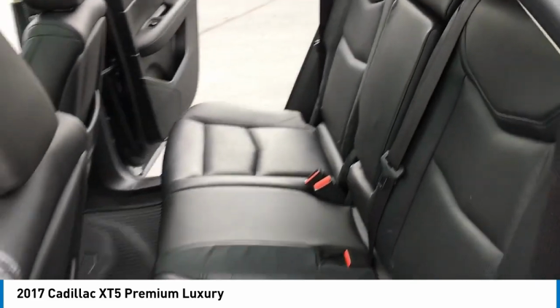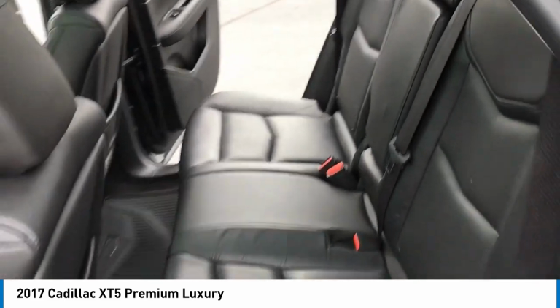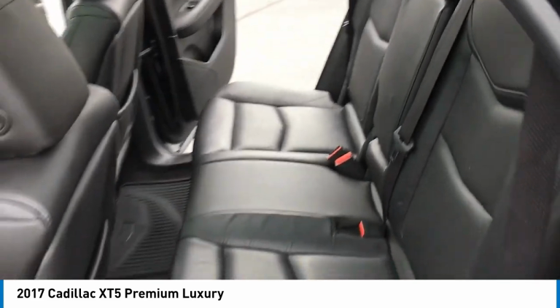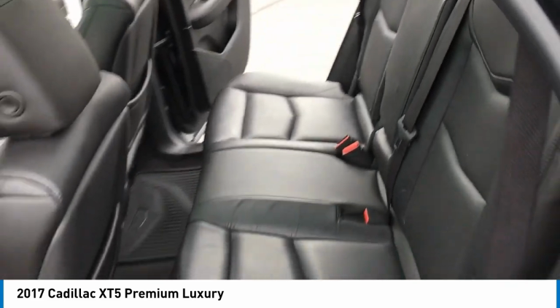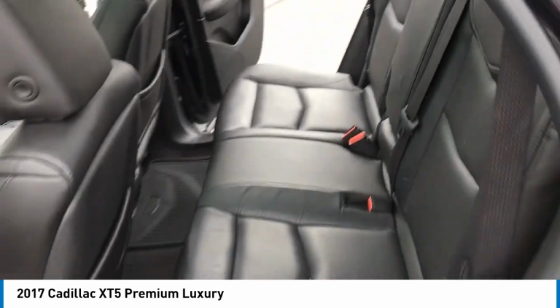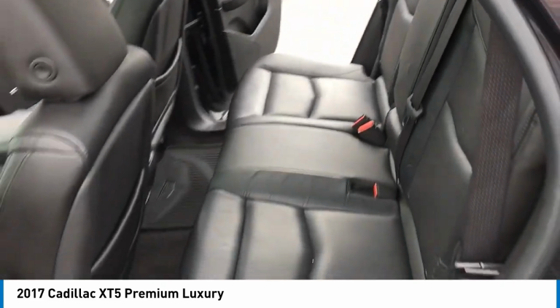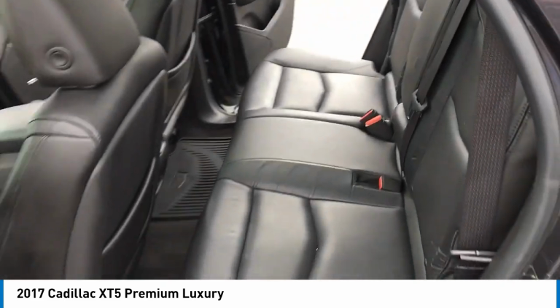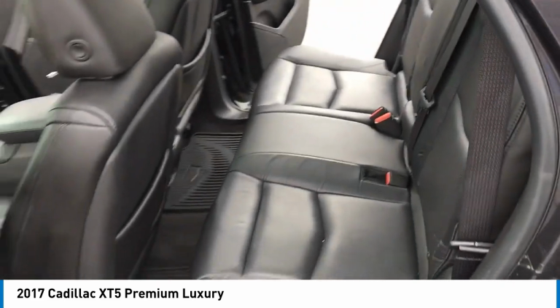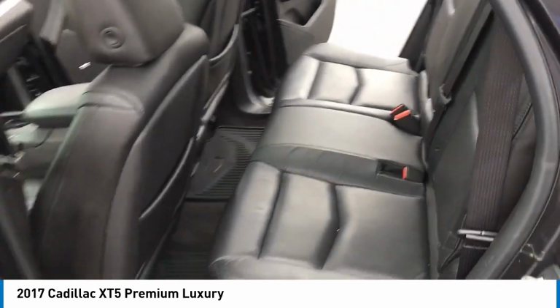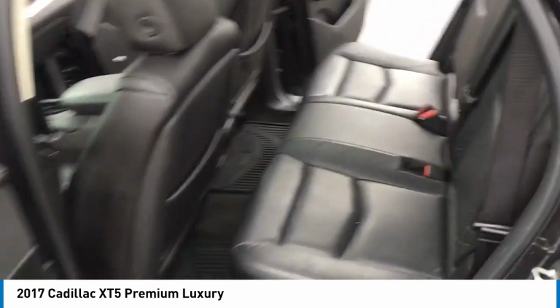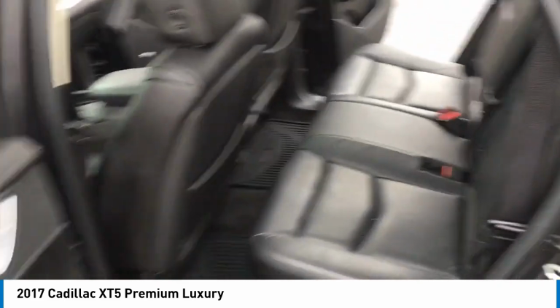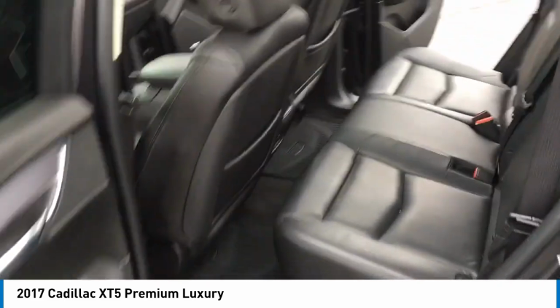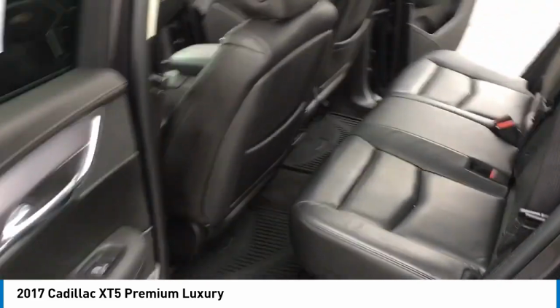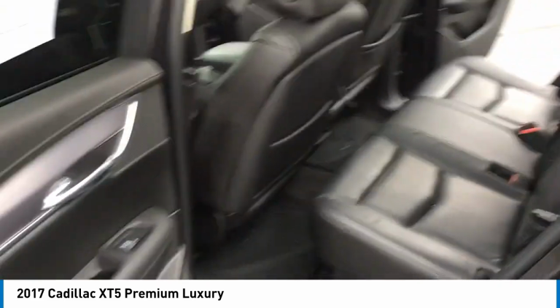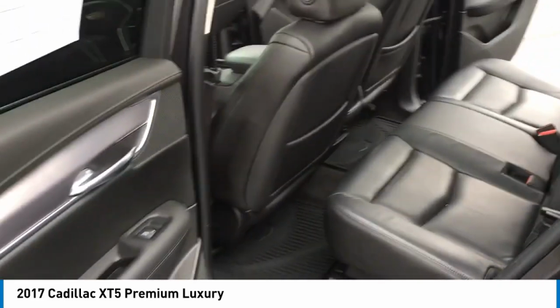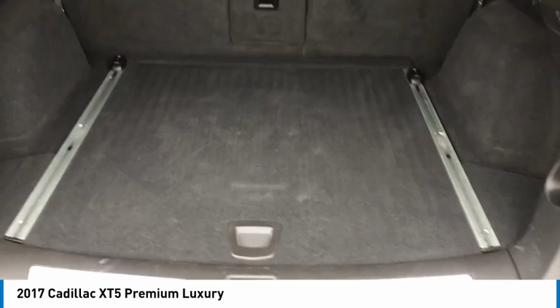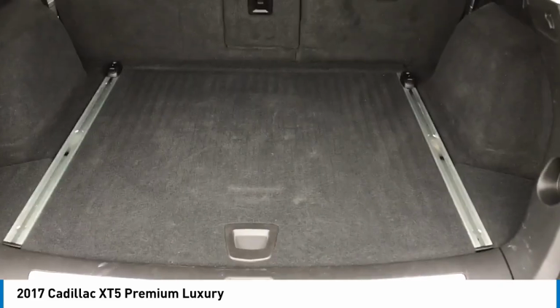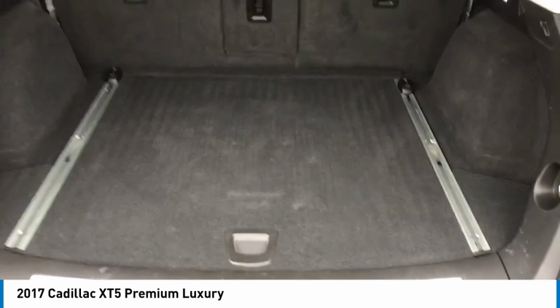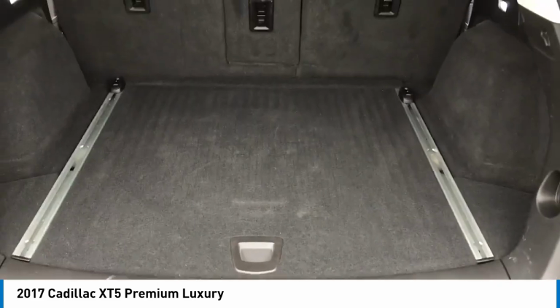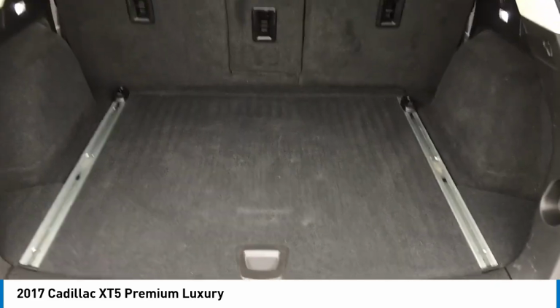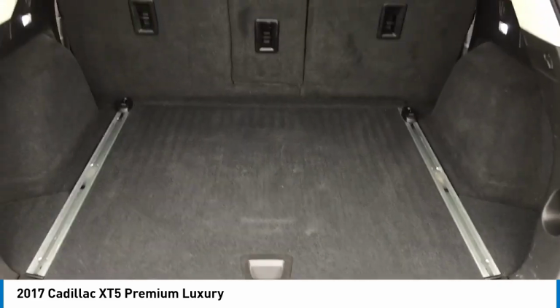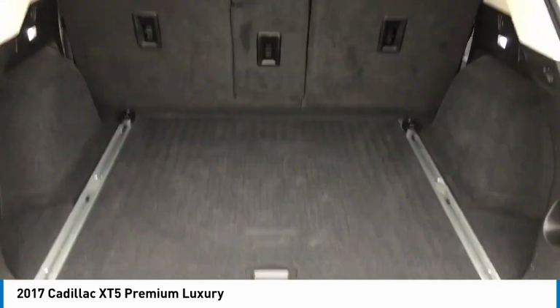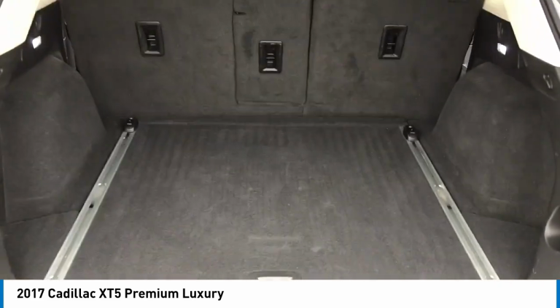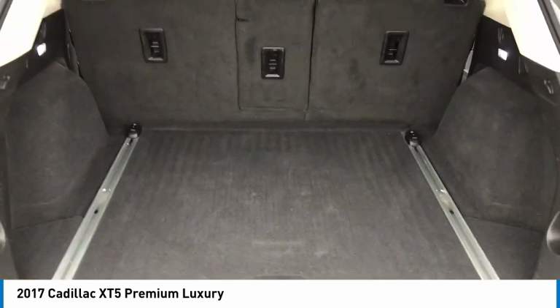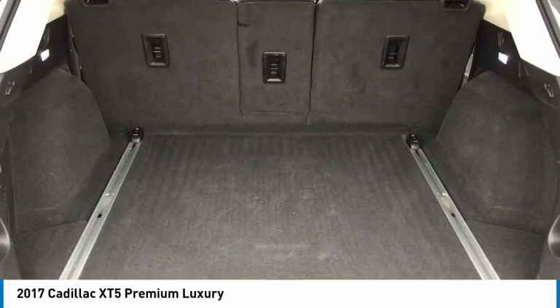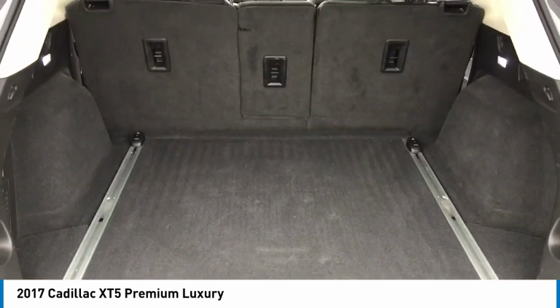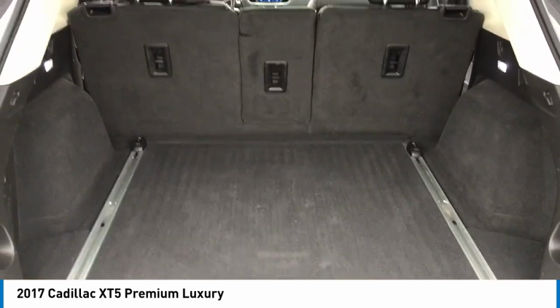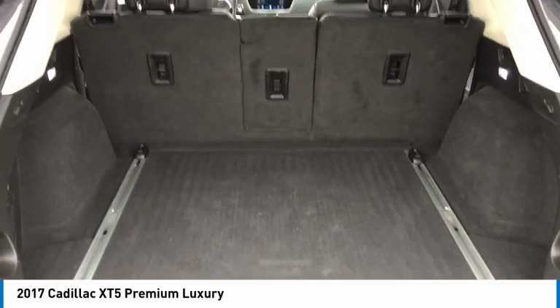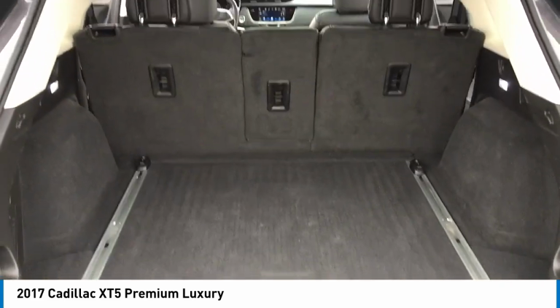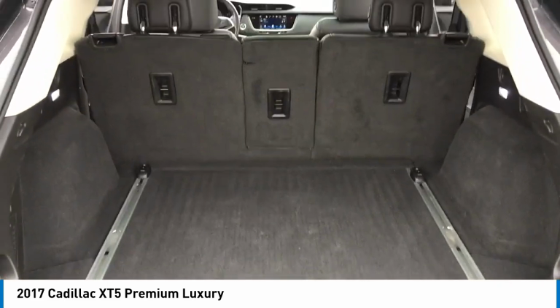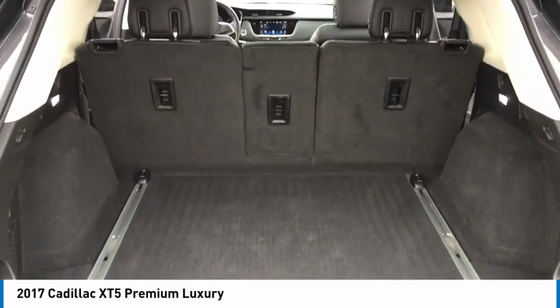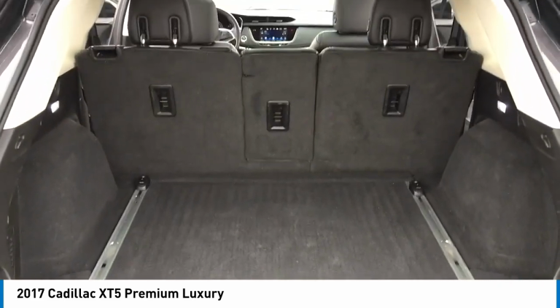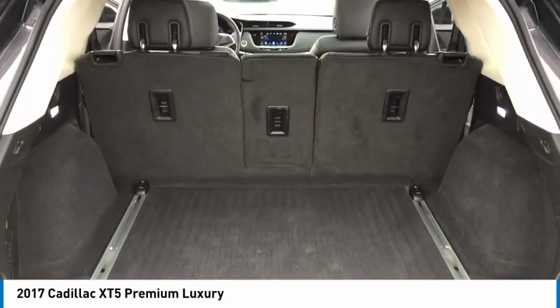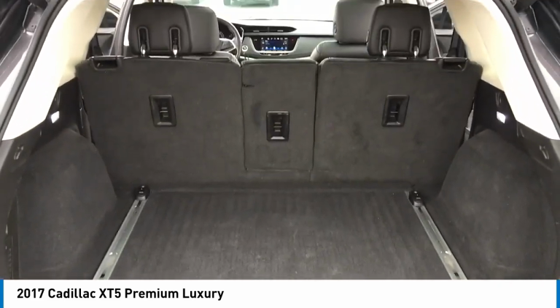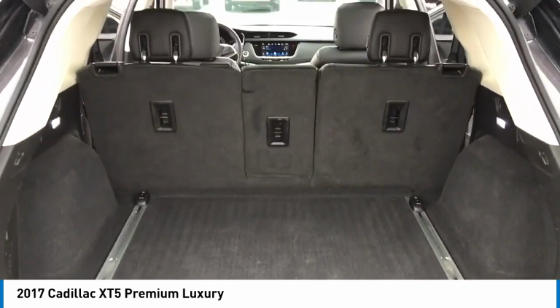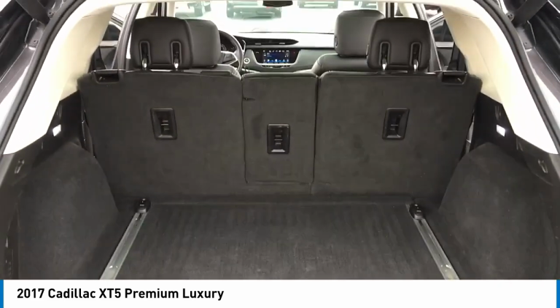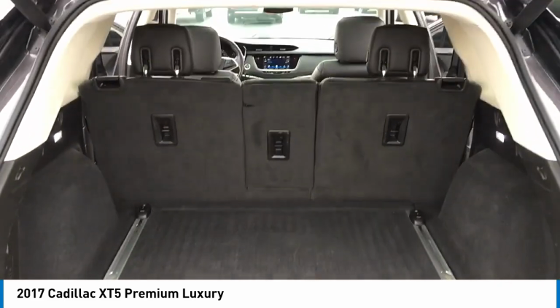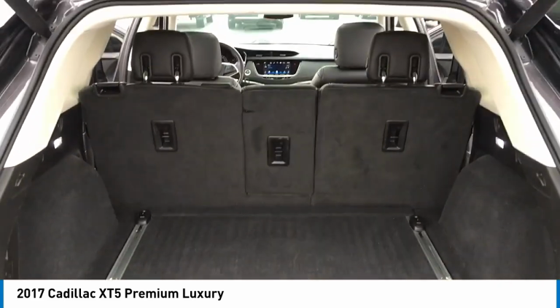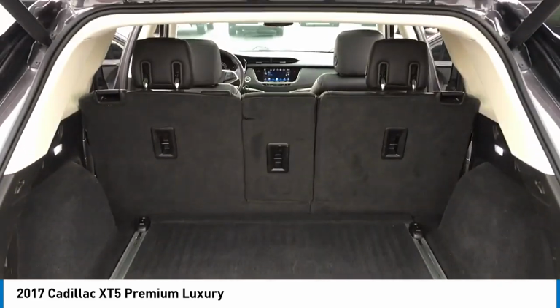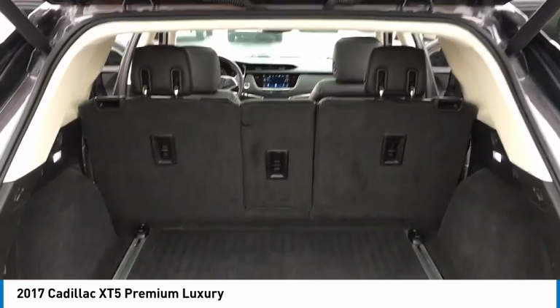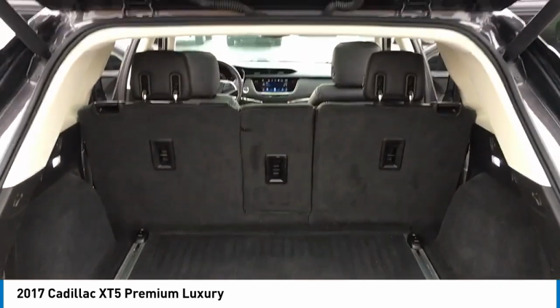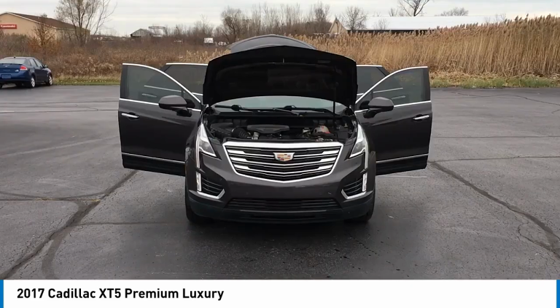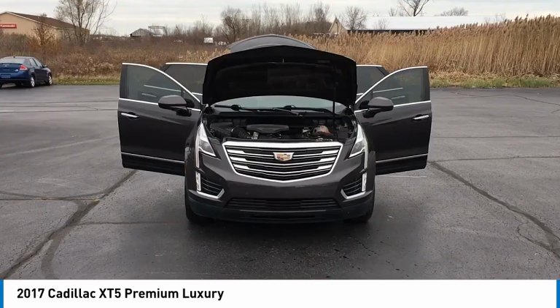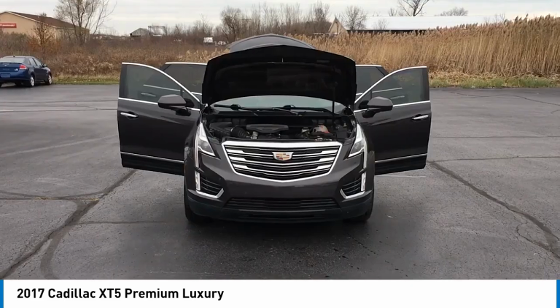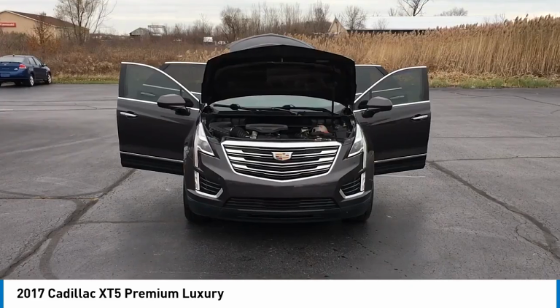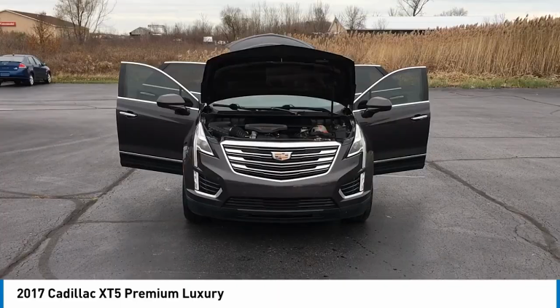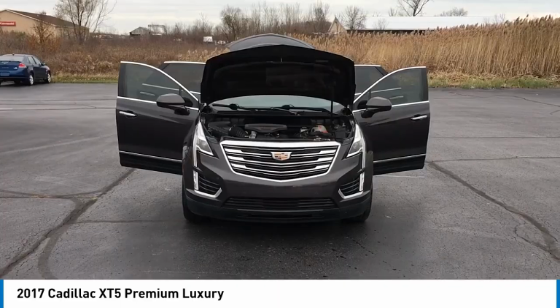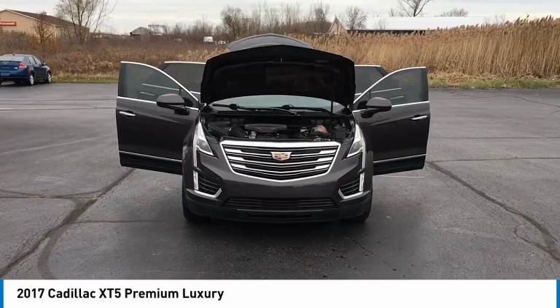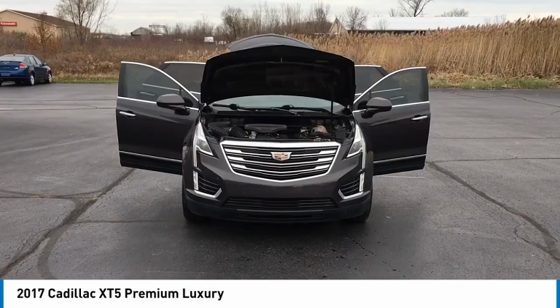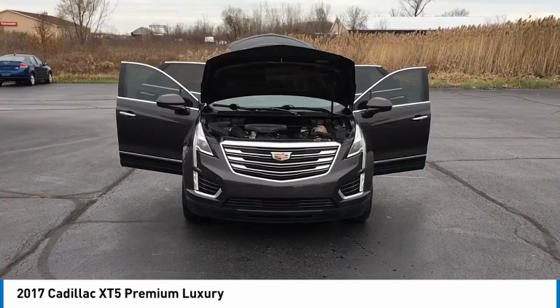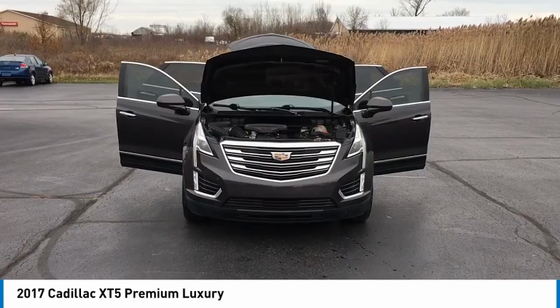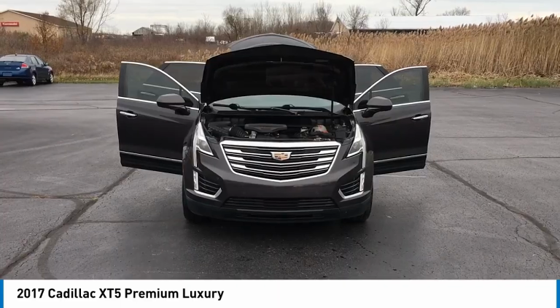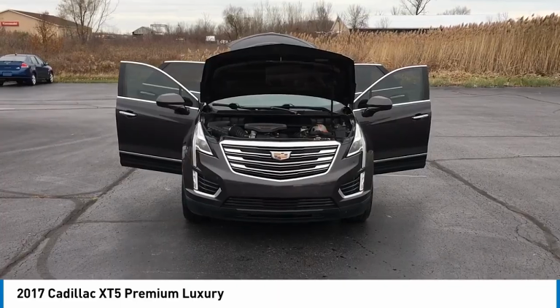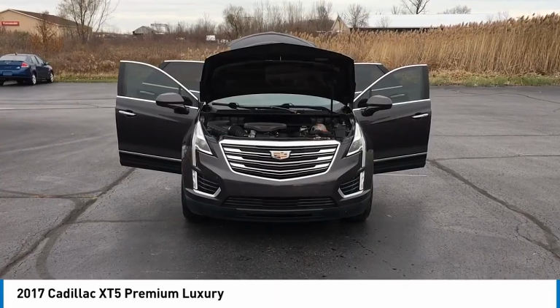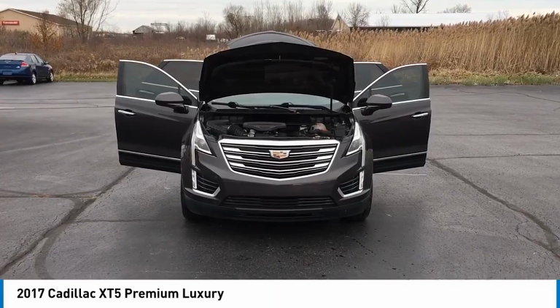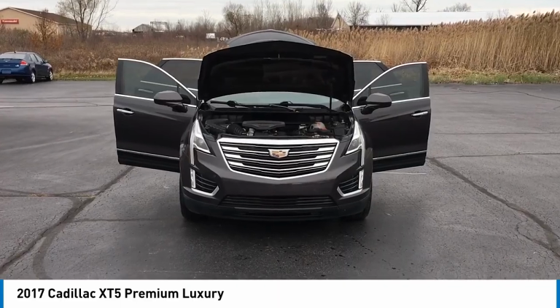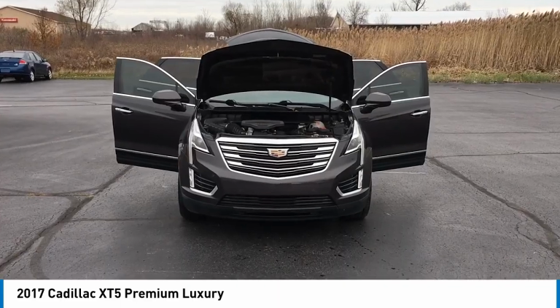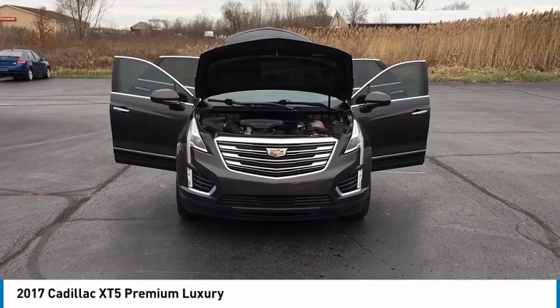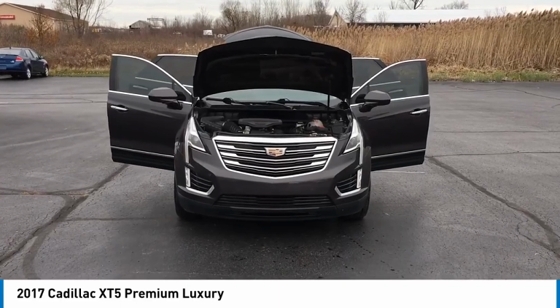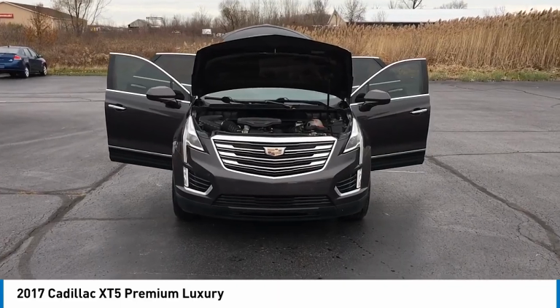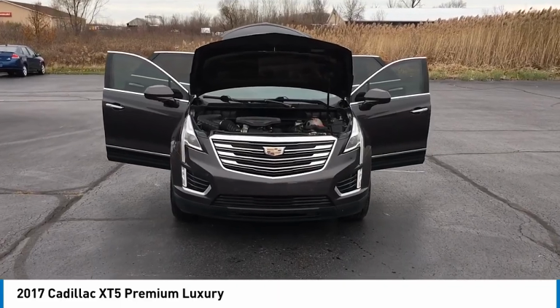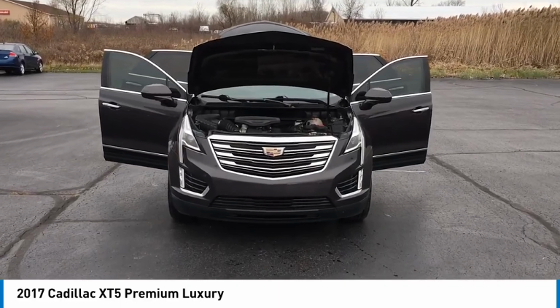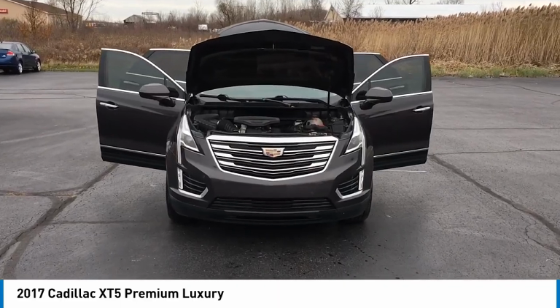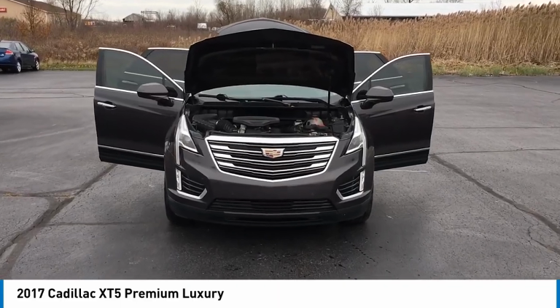Brake assist, remote keyless entry, four-wheel disc brakes, speed control, electronic stability control.